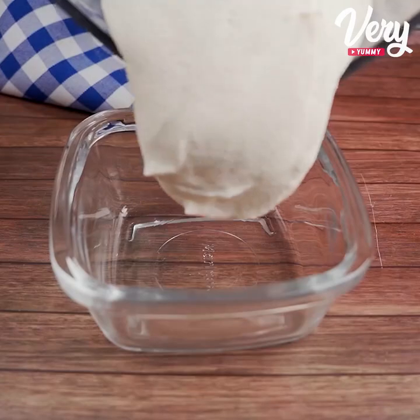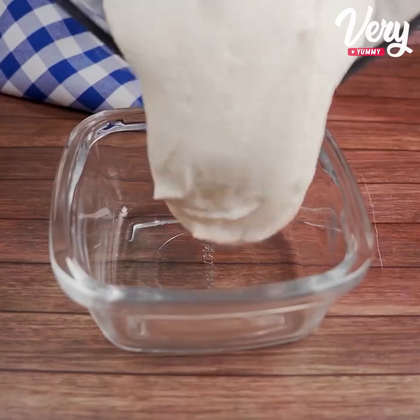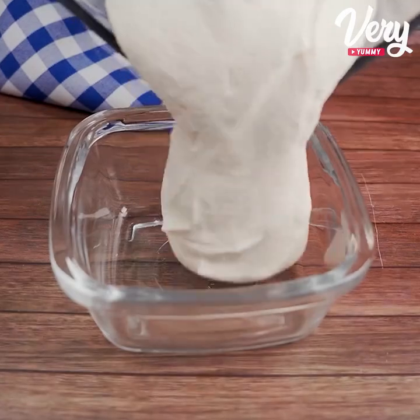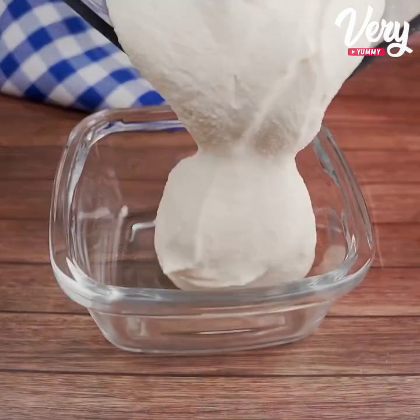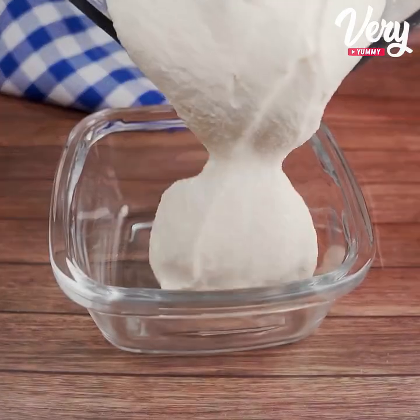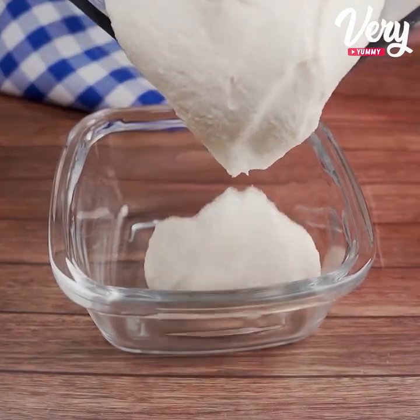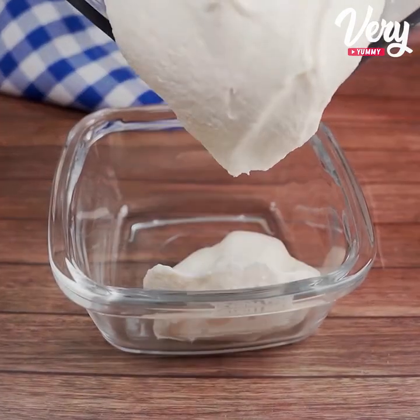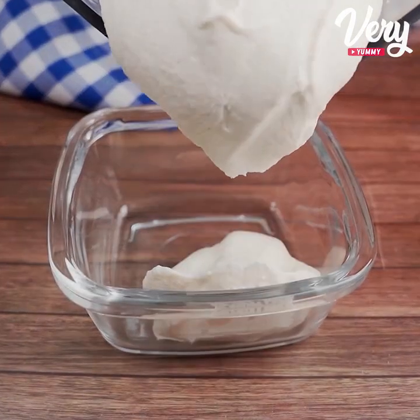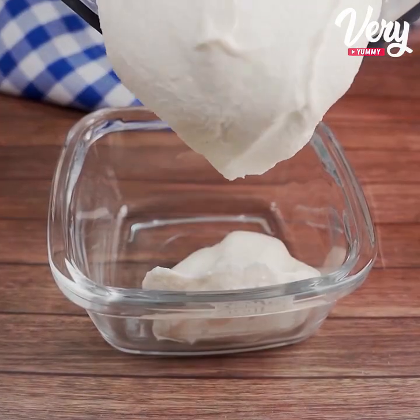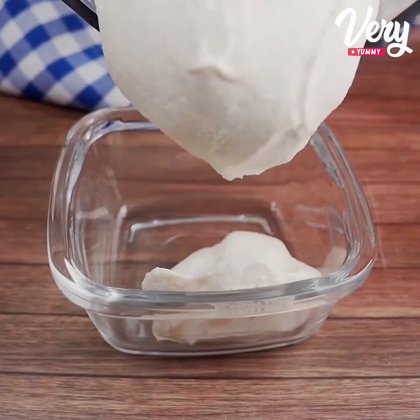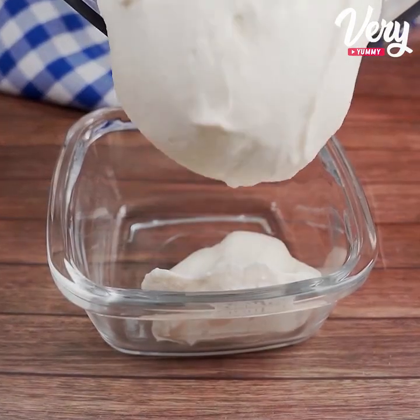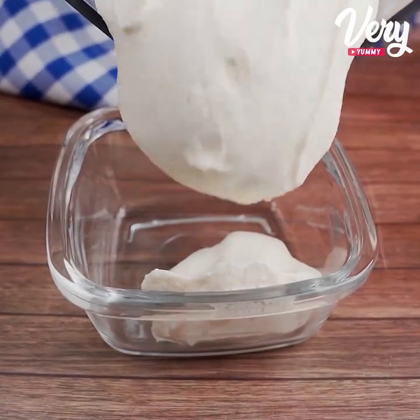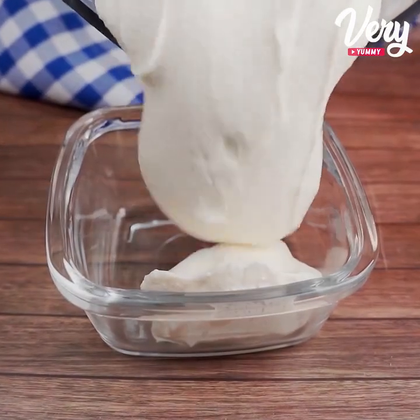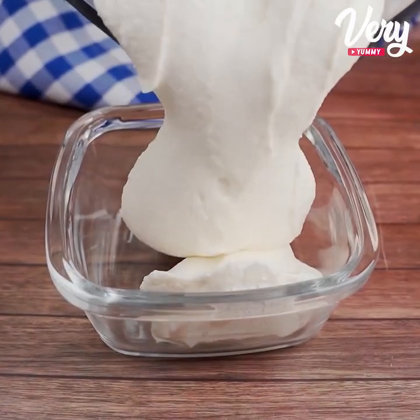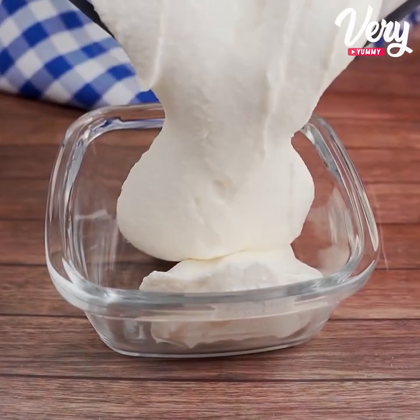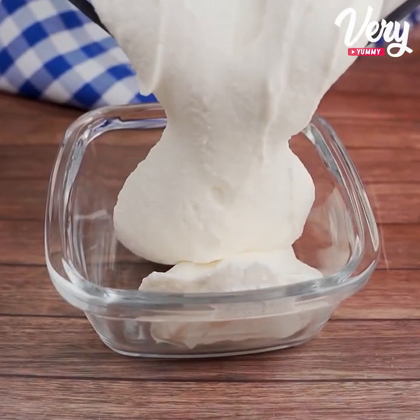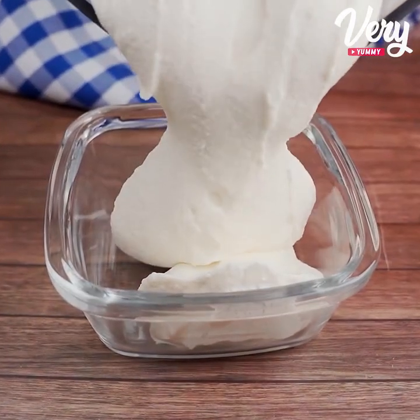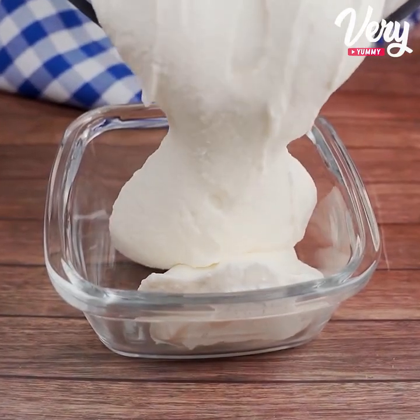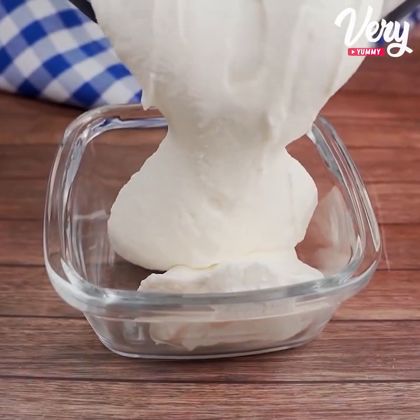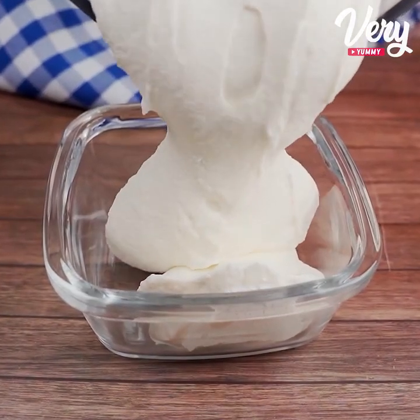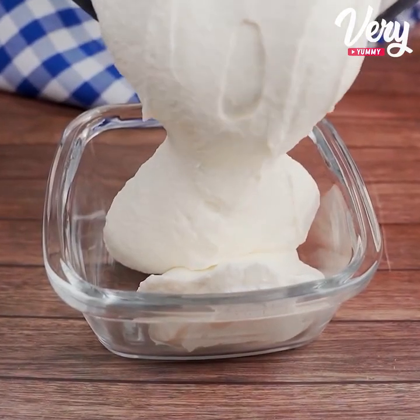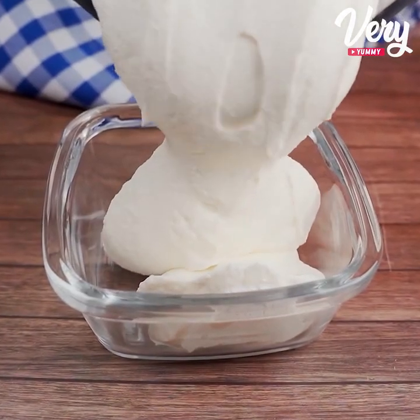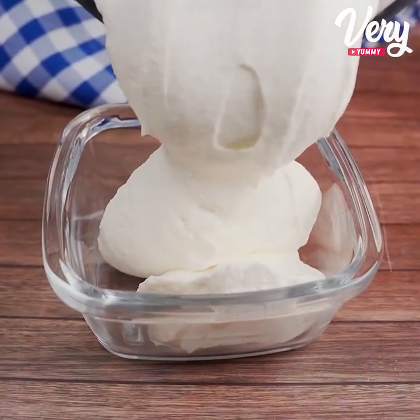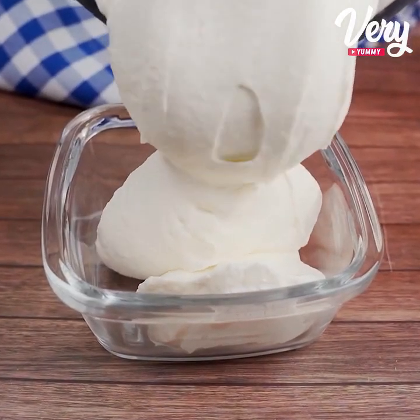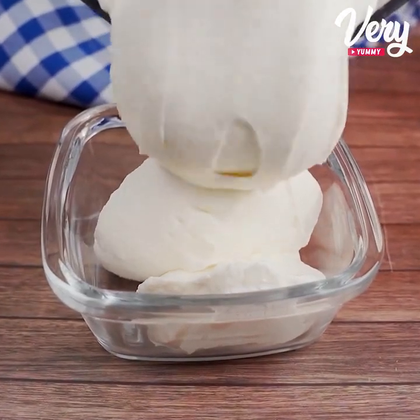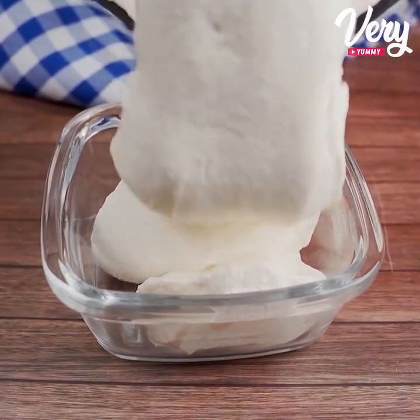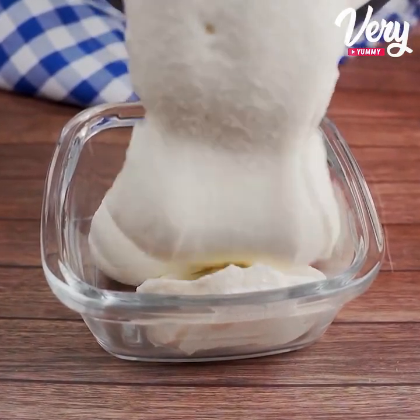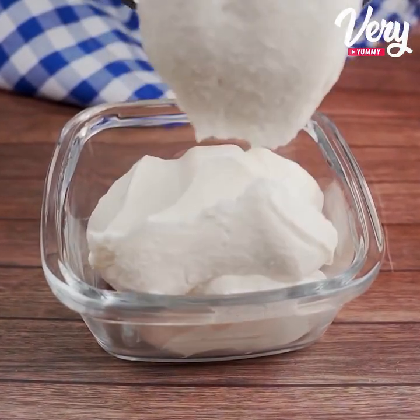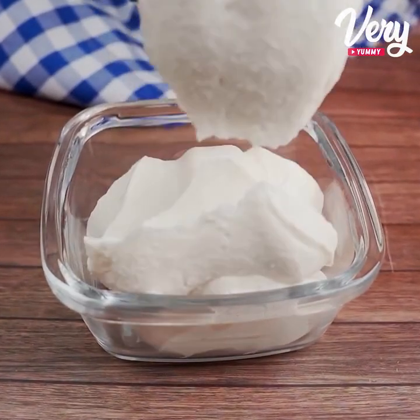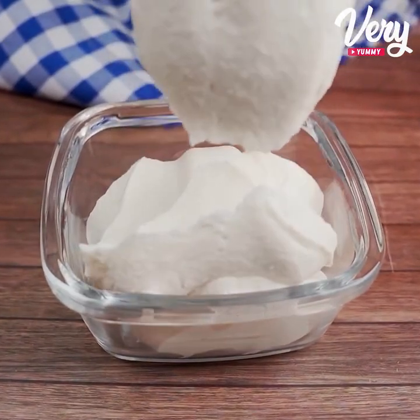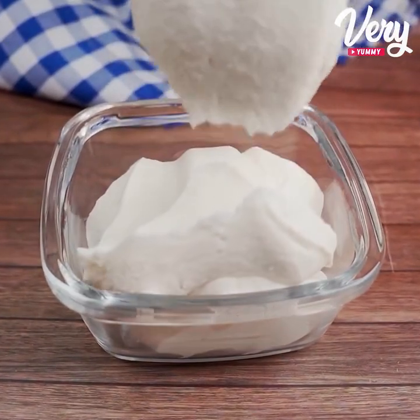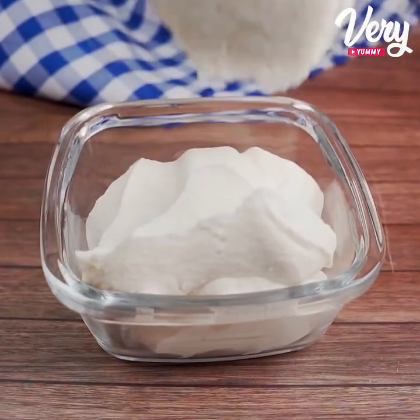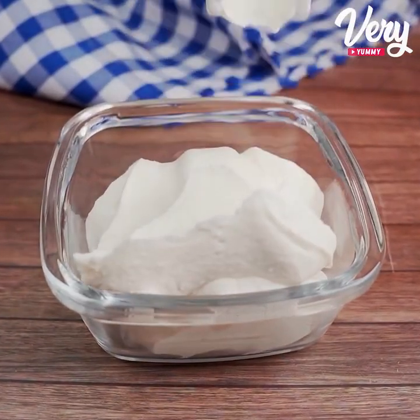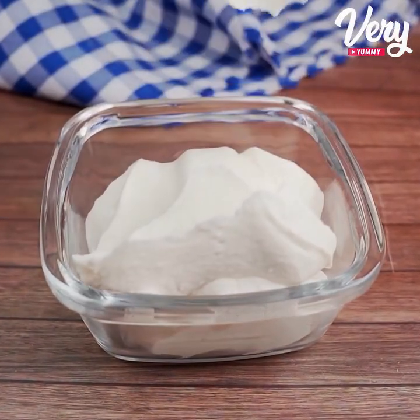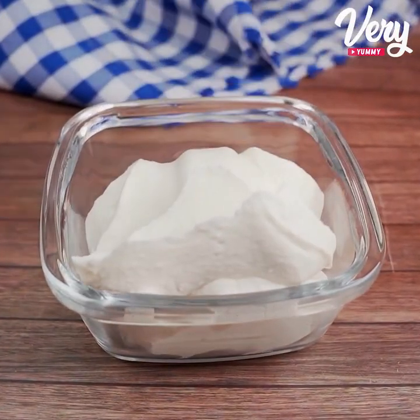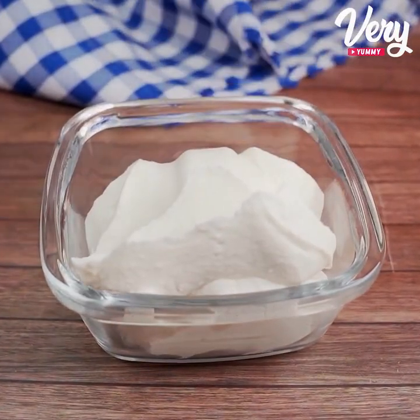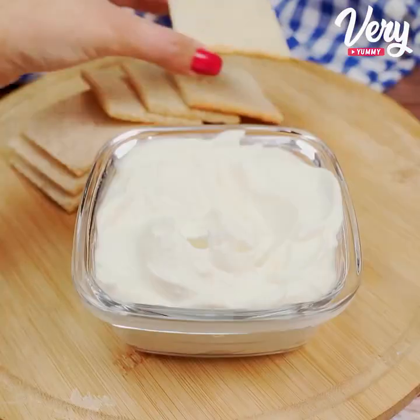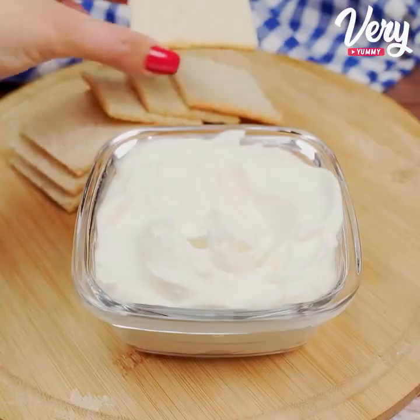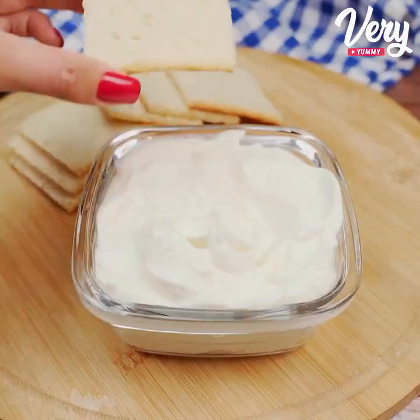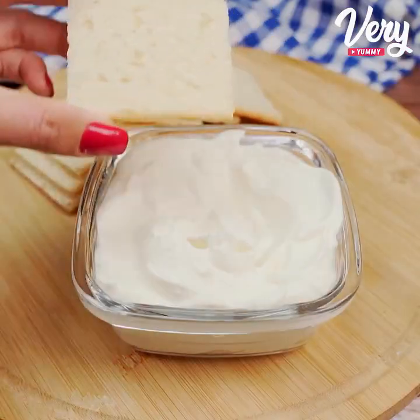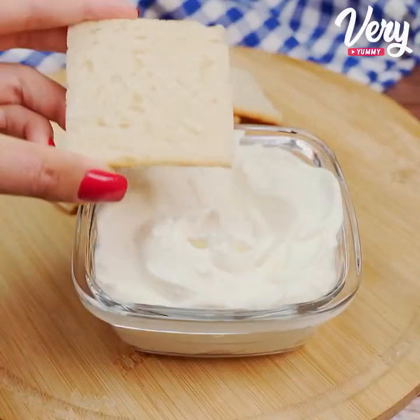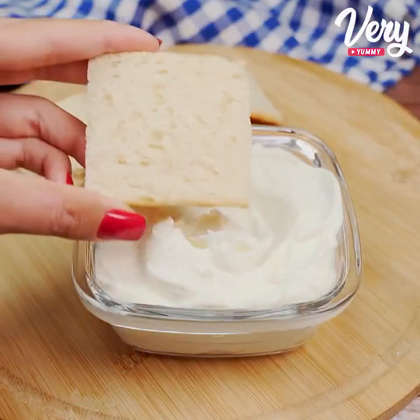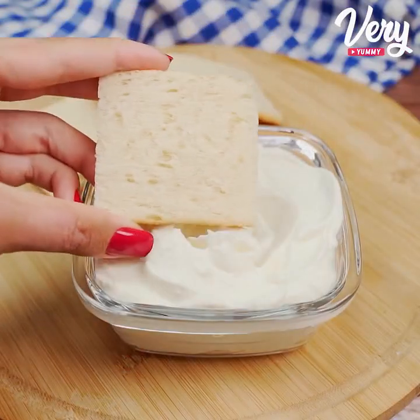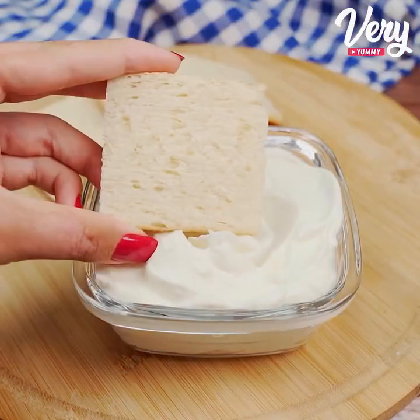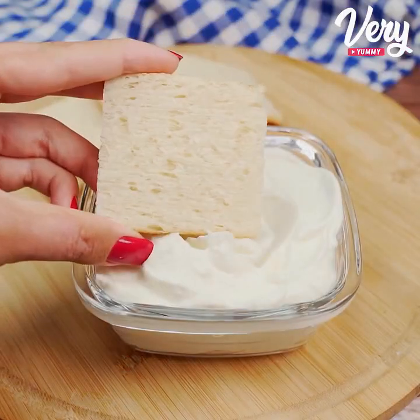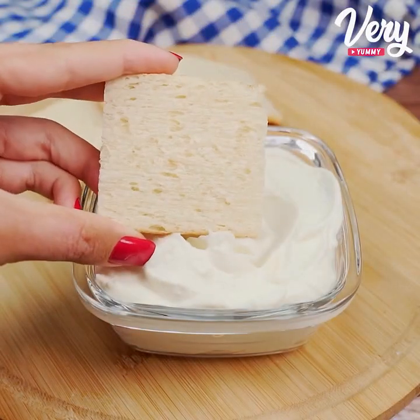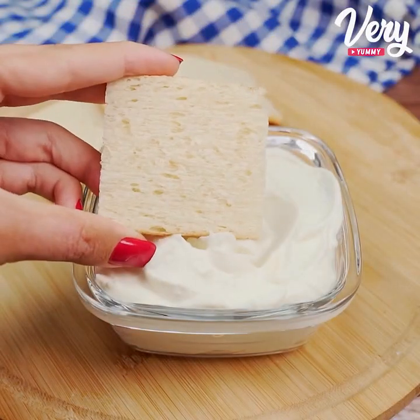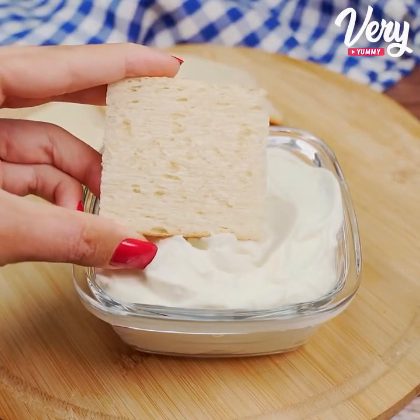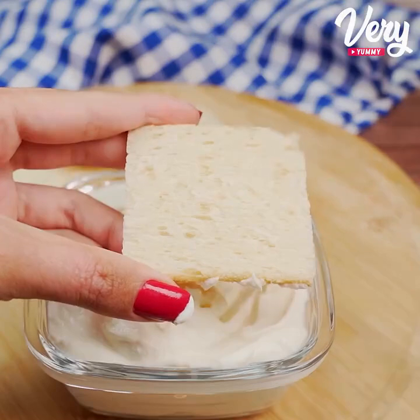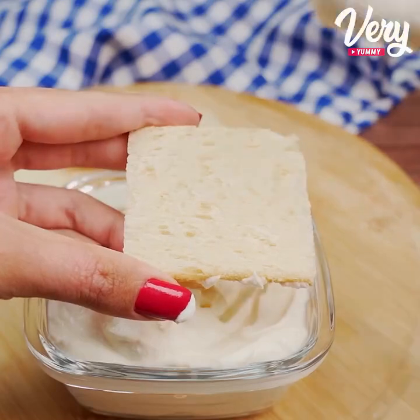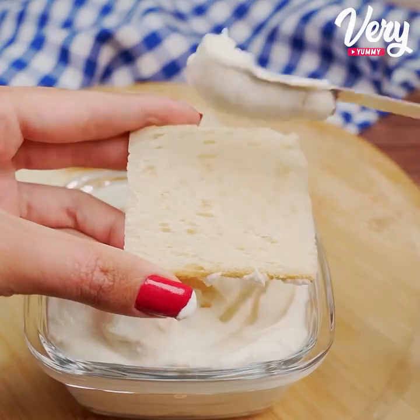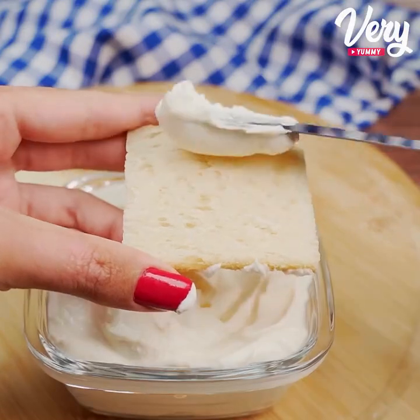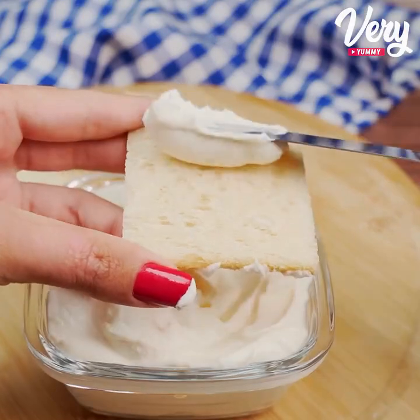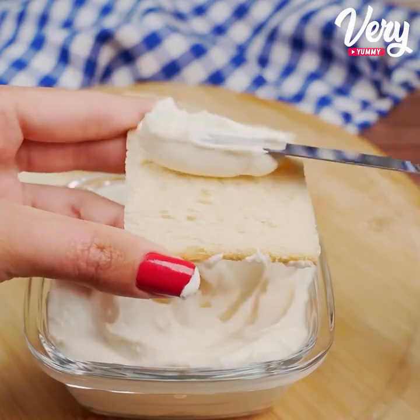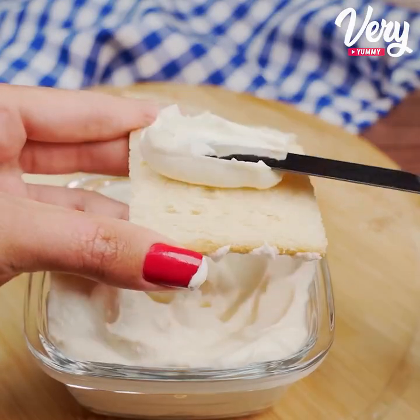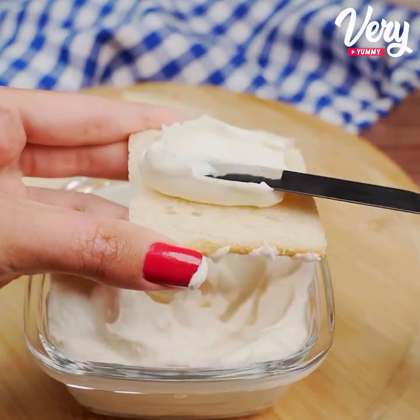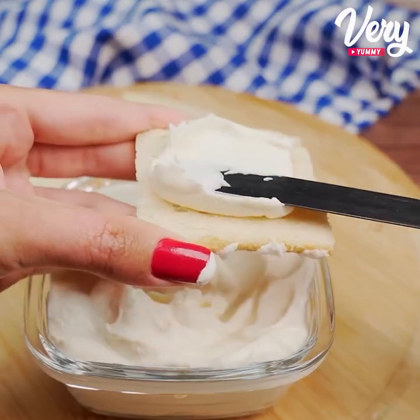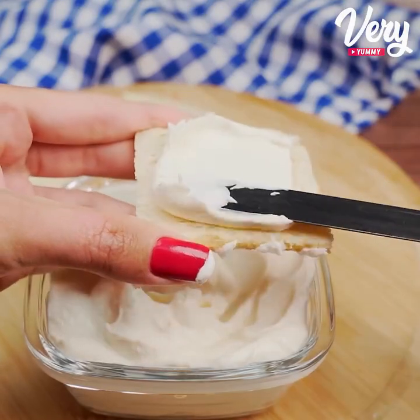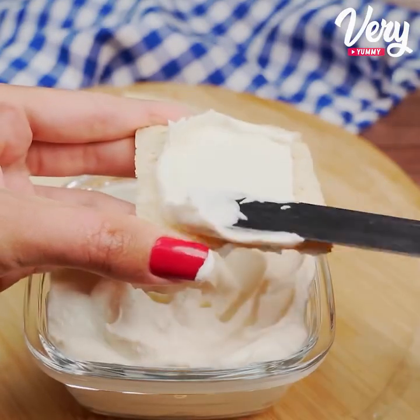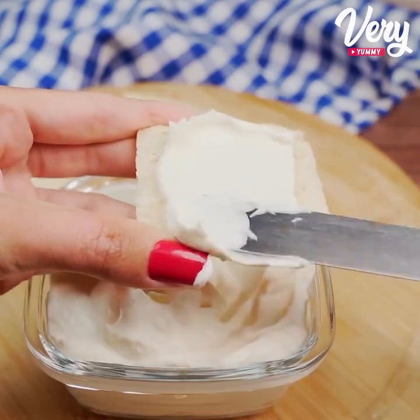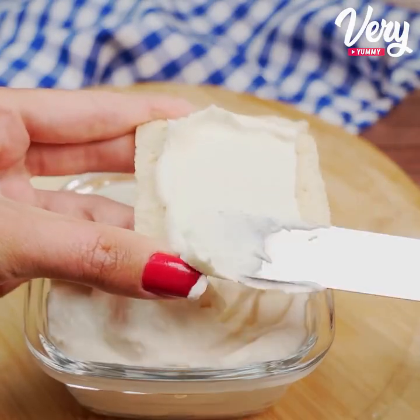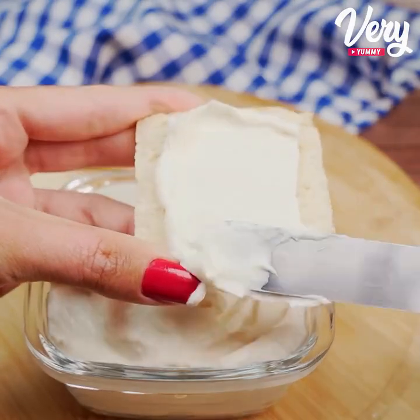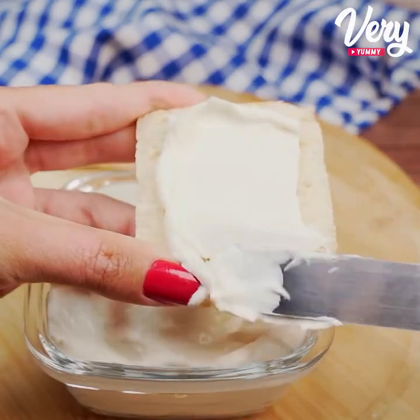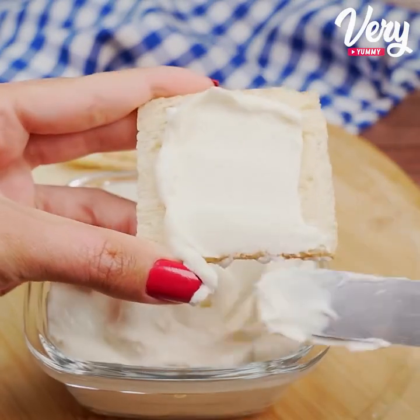You don't have to buy cheese. Make this cream cheese in just five minutes. It's not only easy, it's delicious.